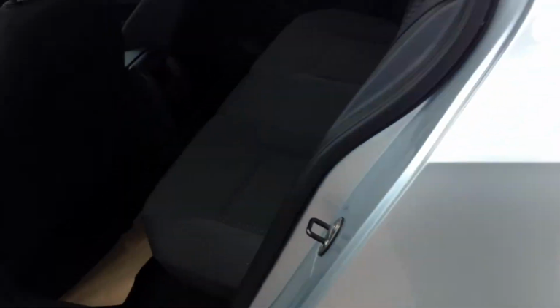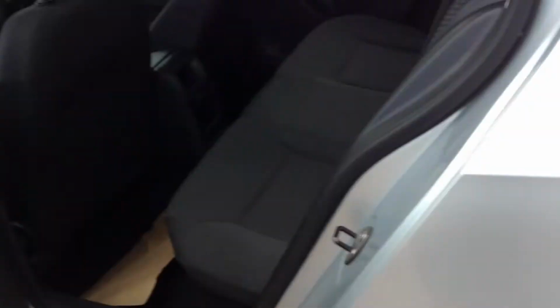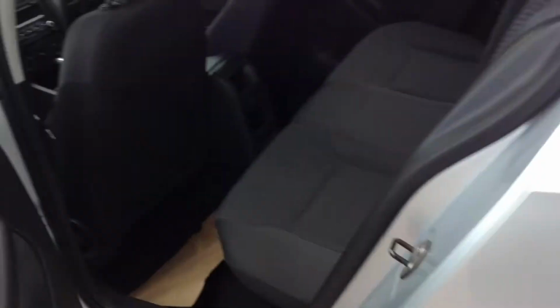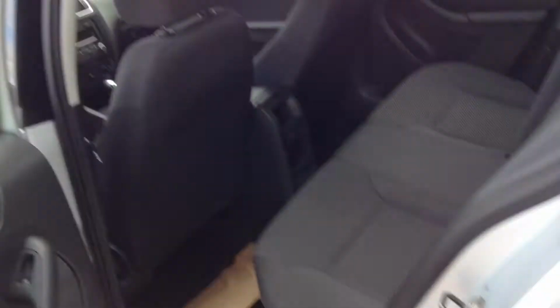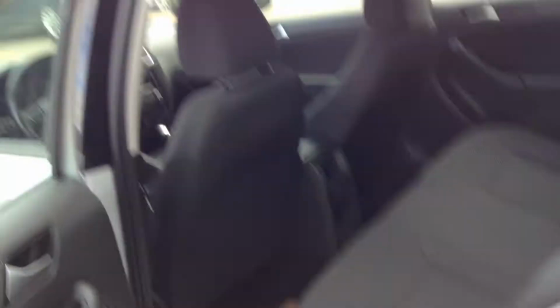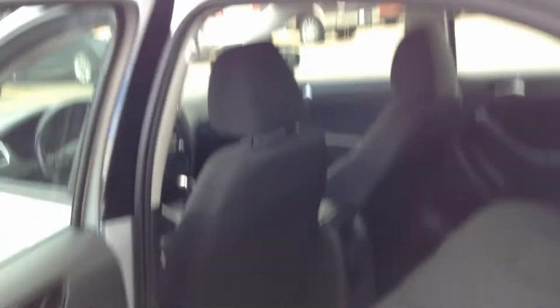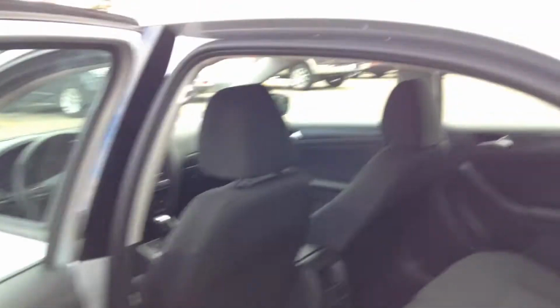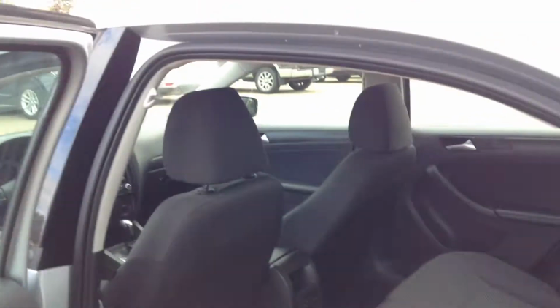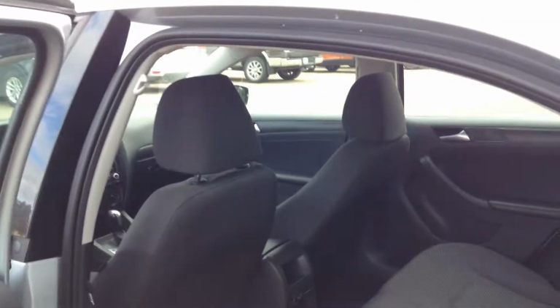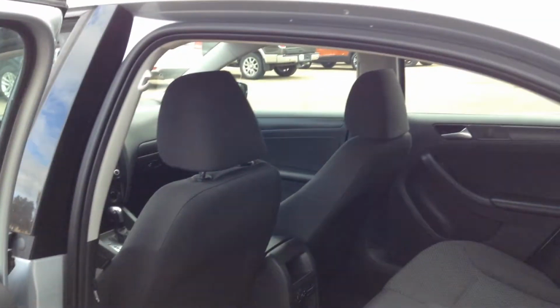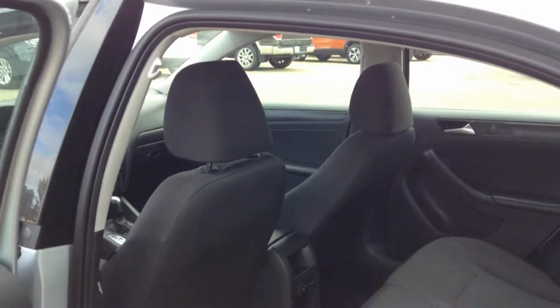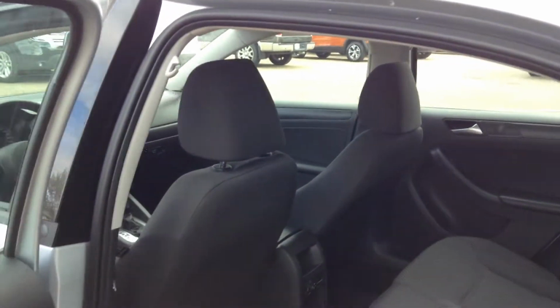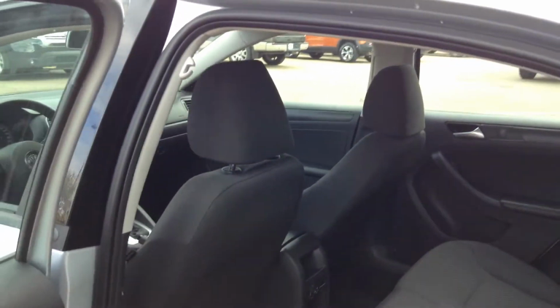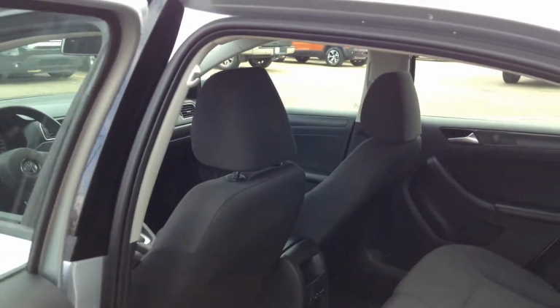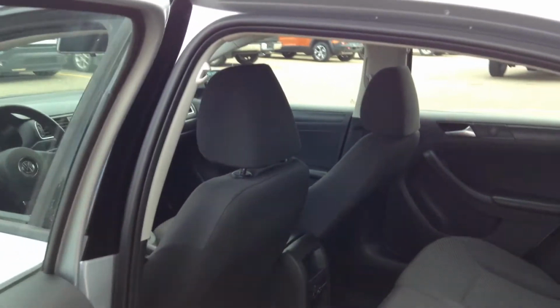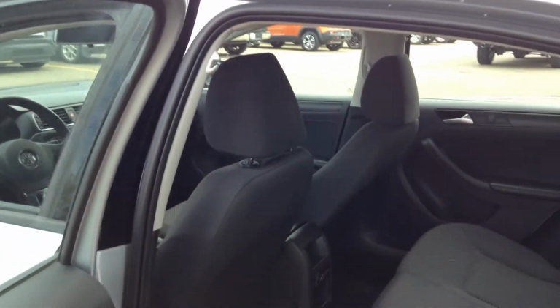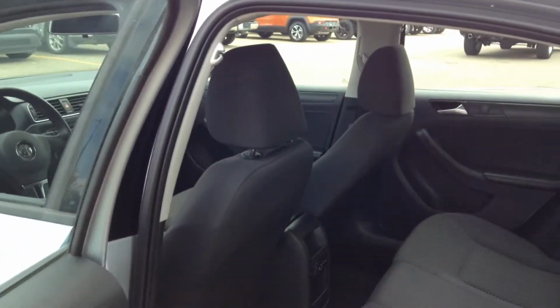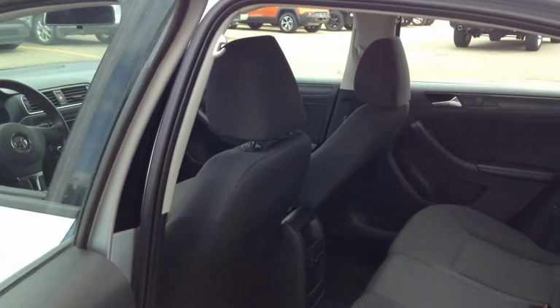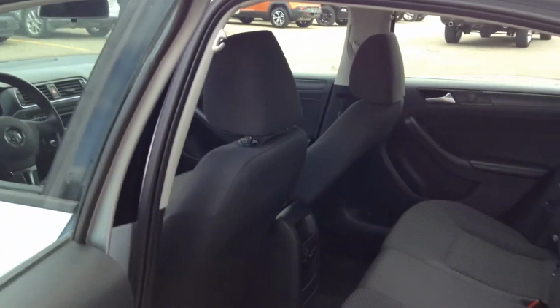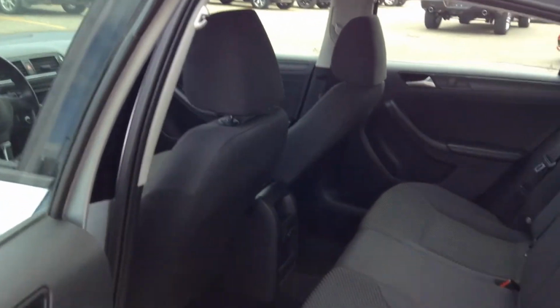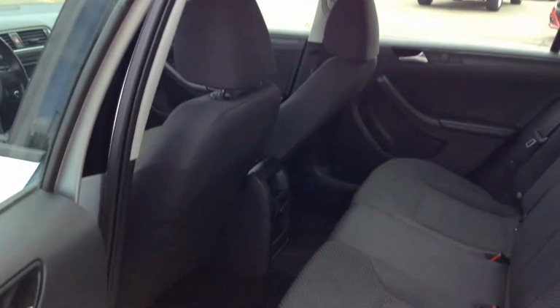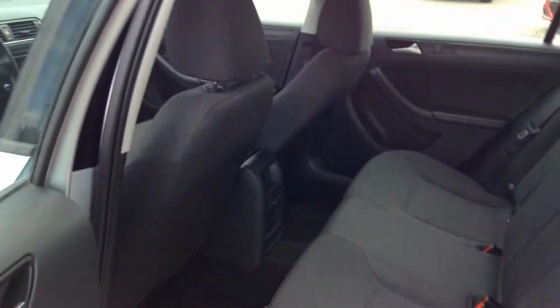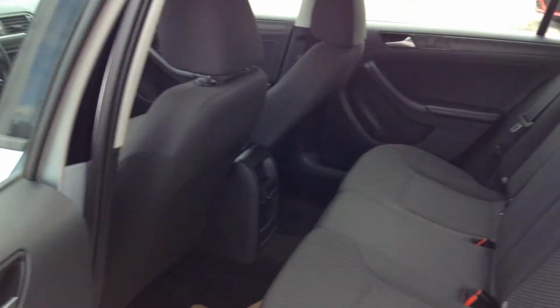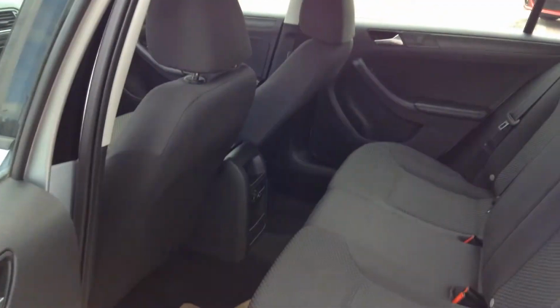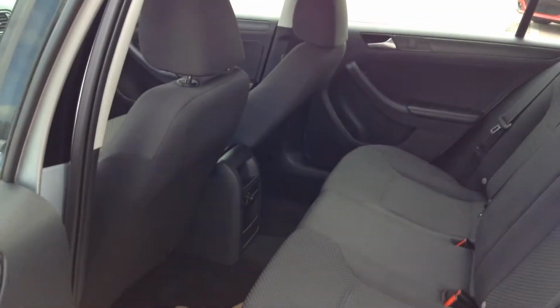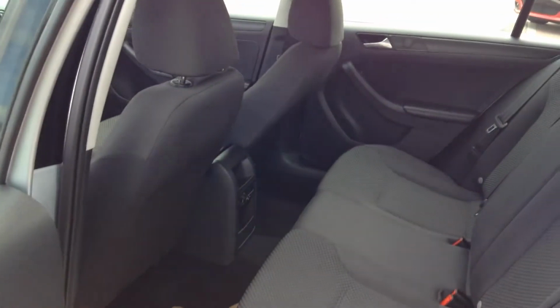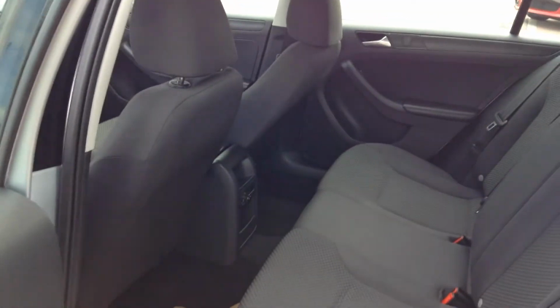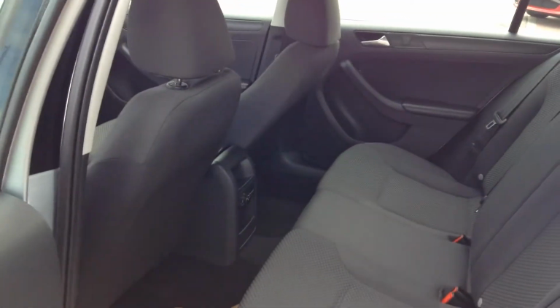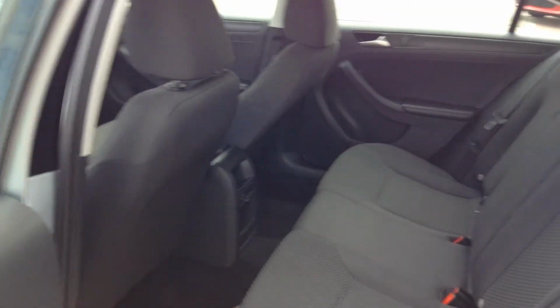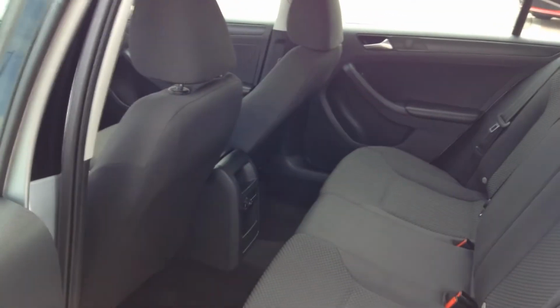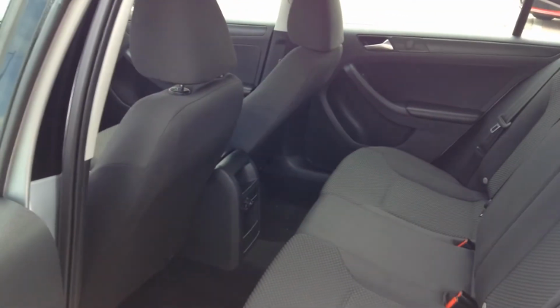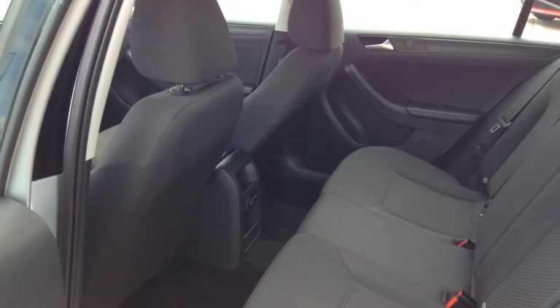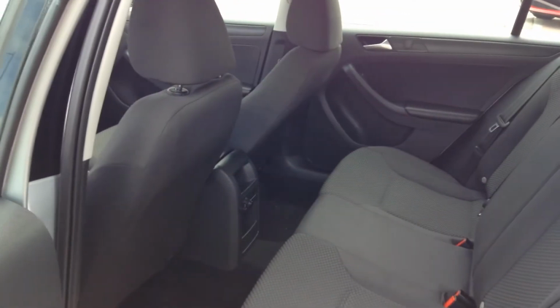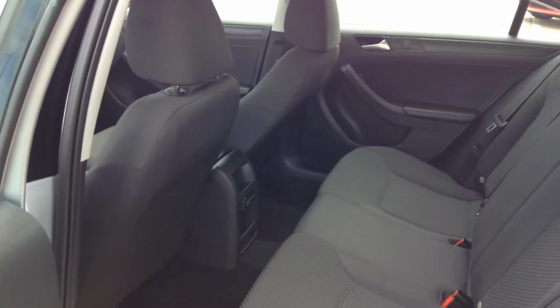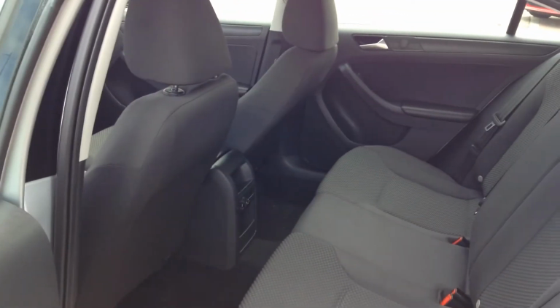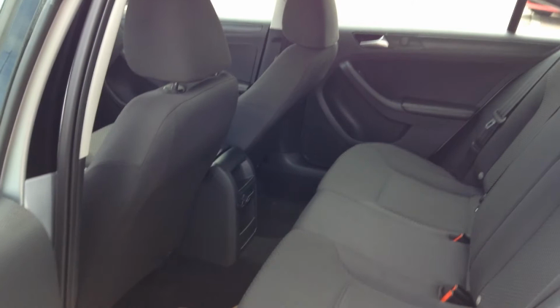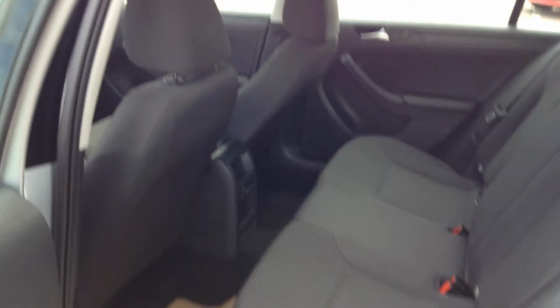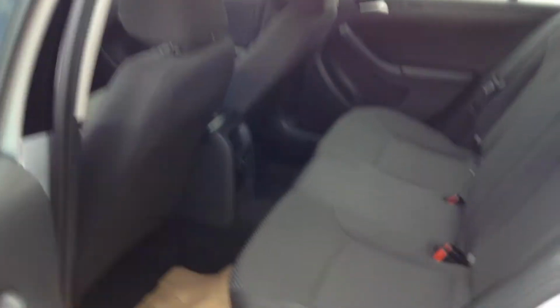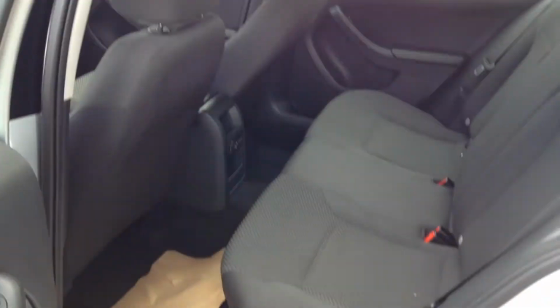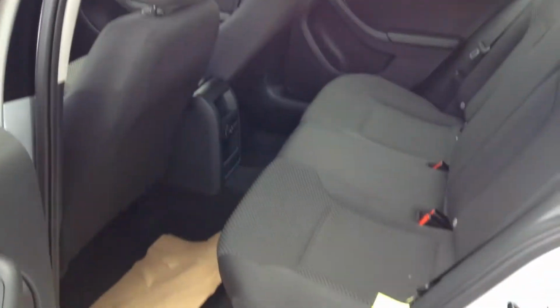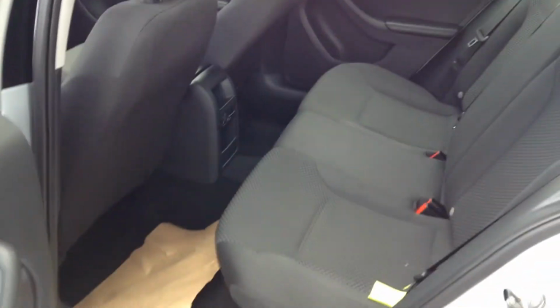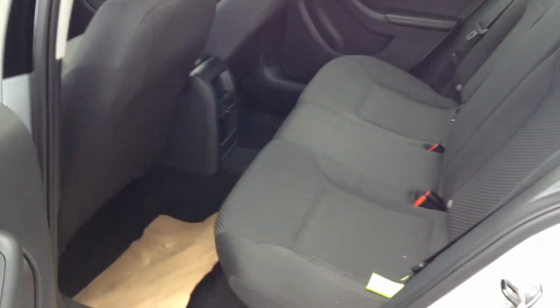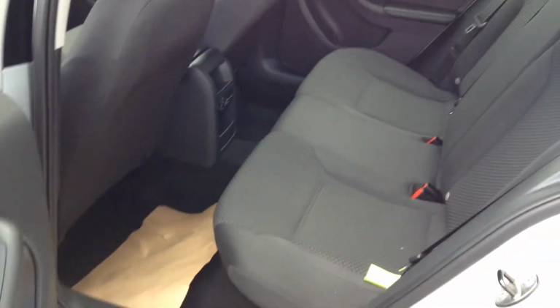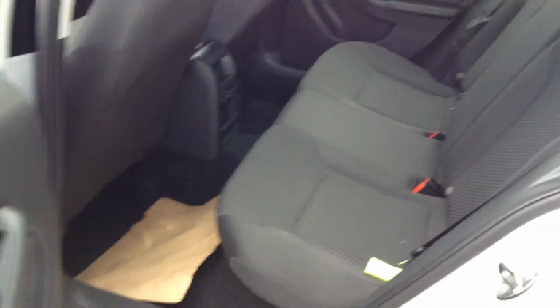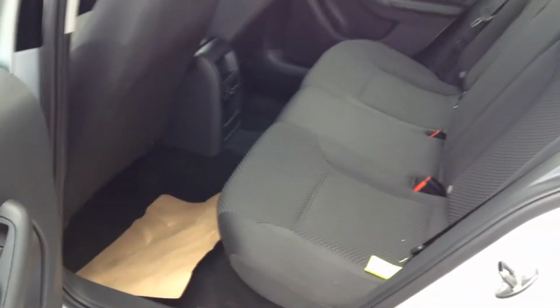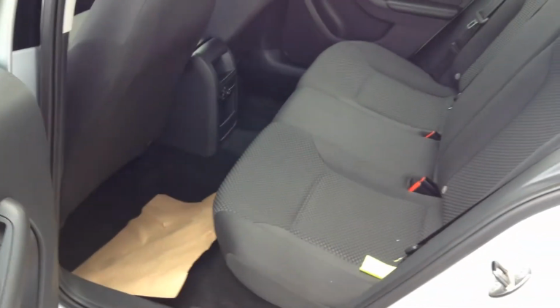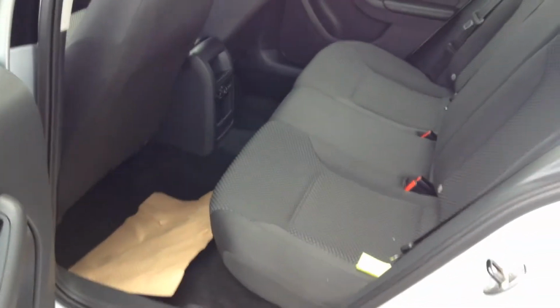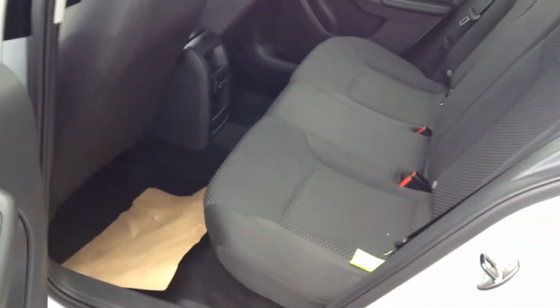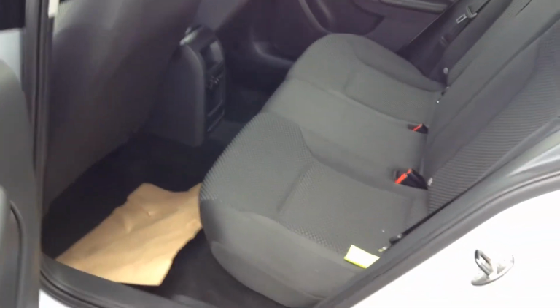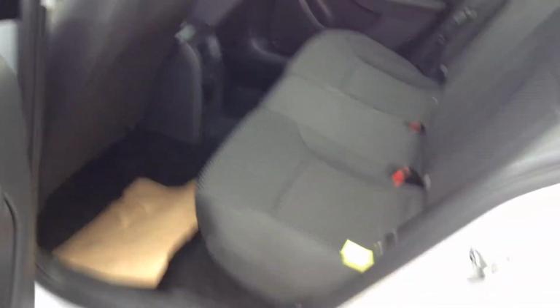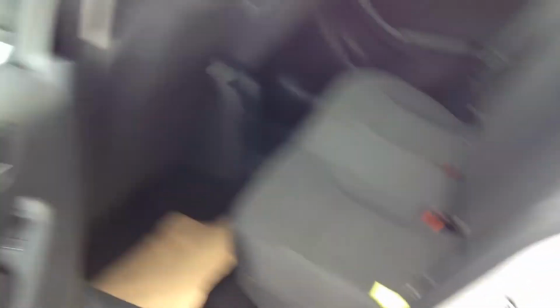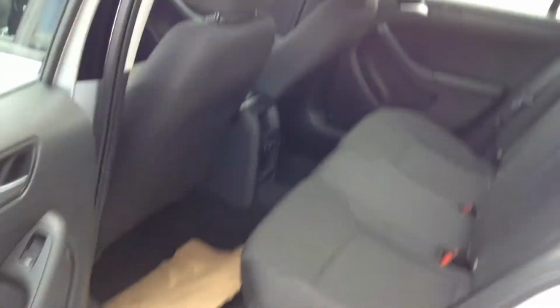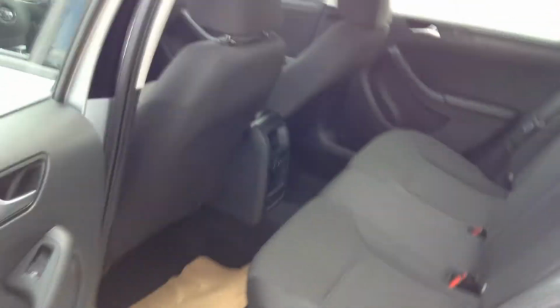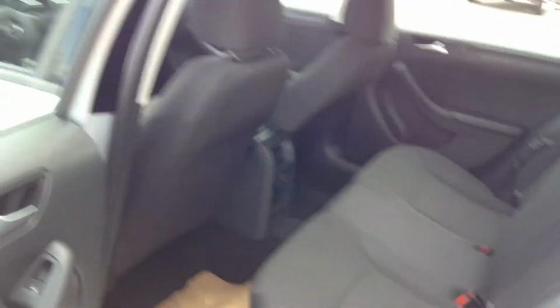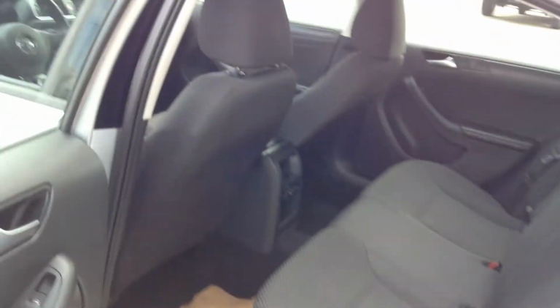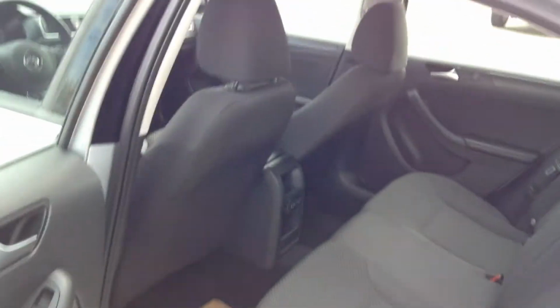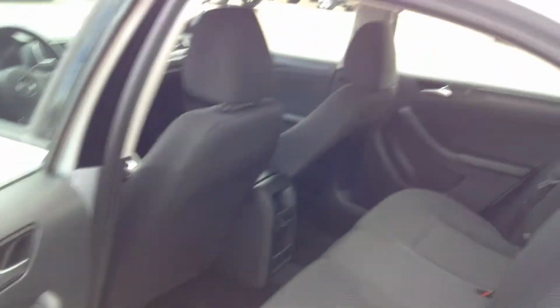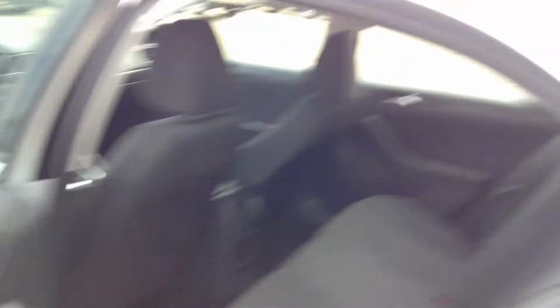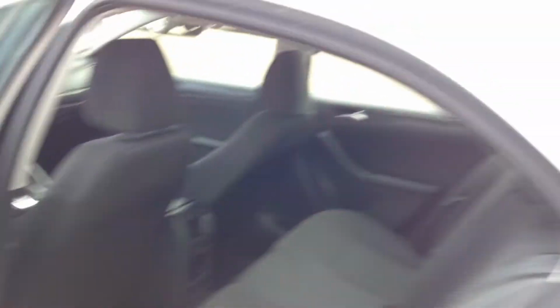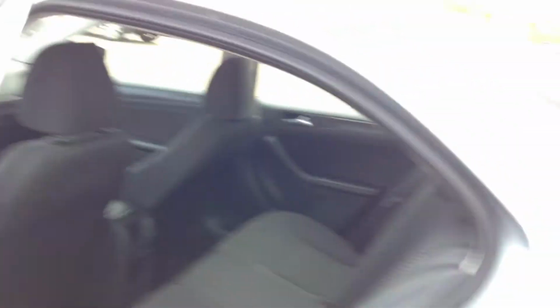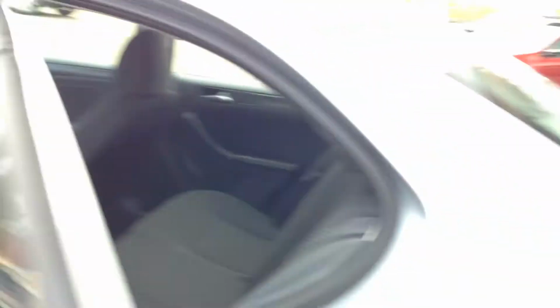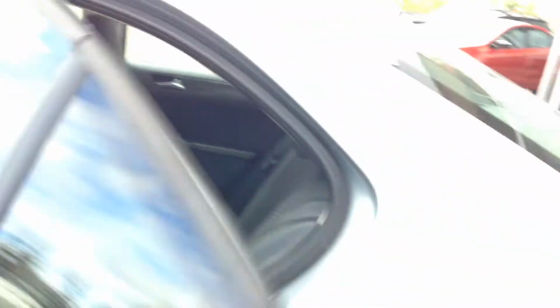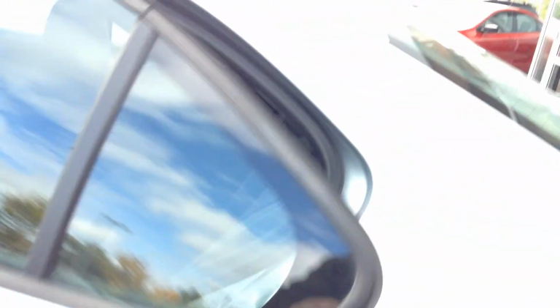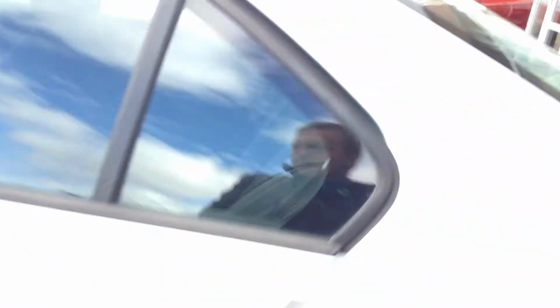If you look in here, there's tons of space for kids or anybody who sits in the back.